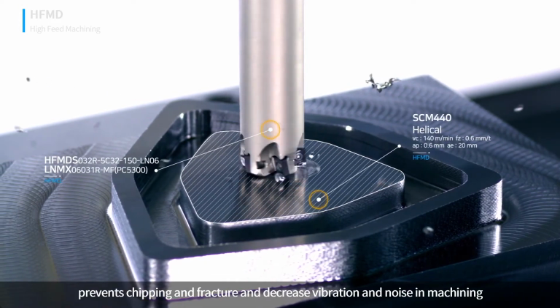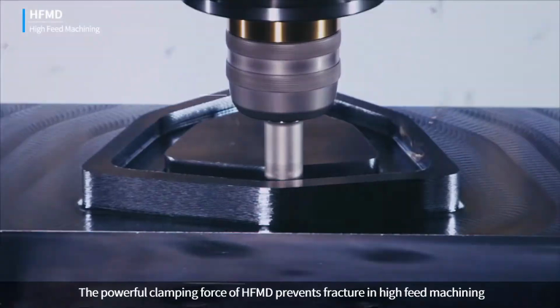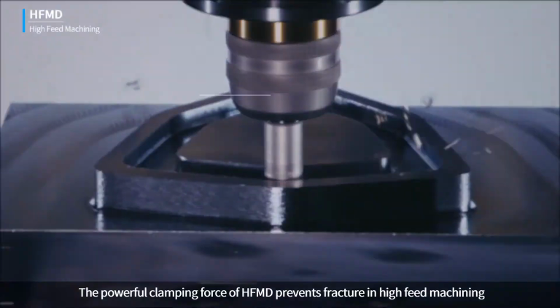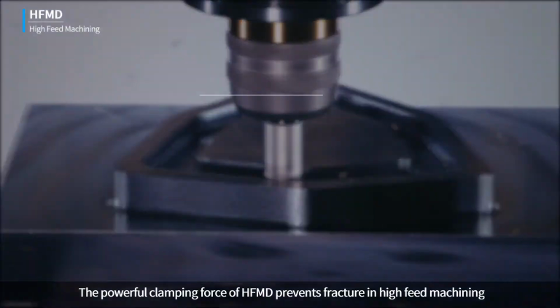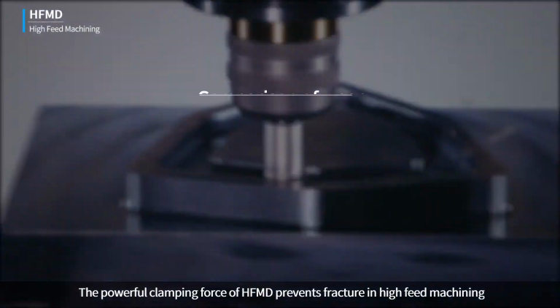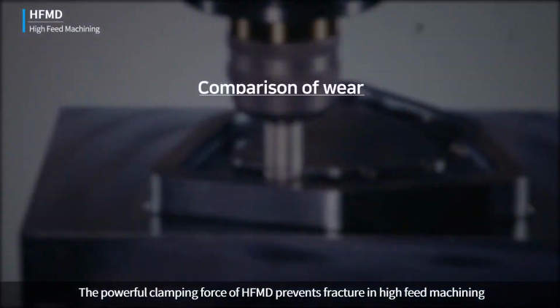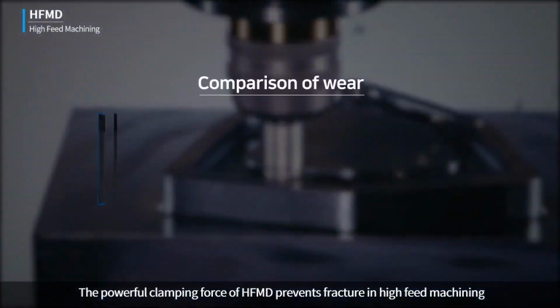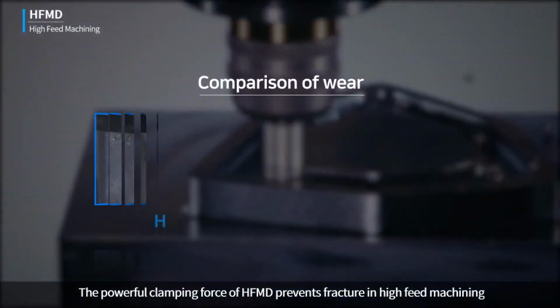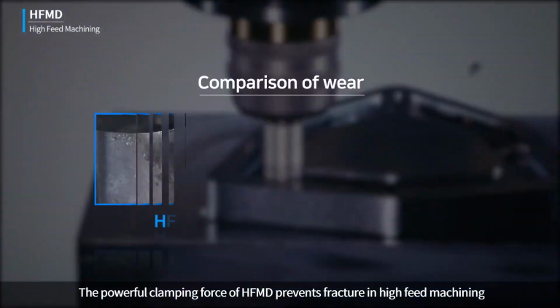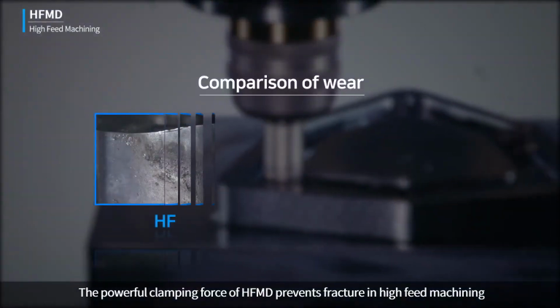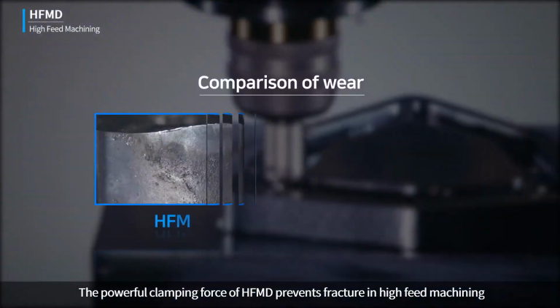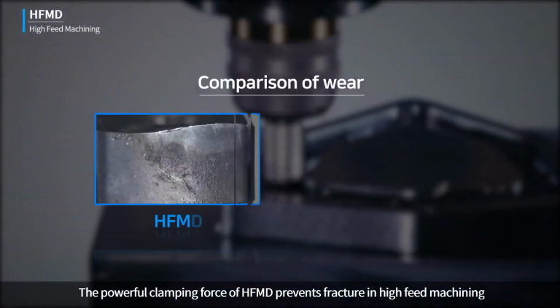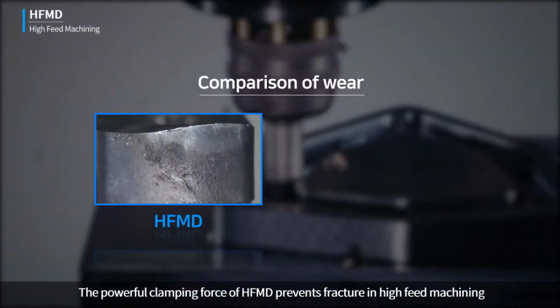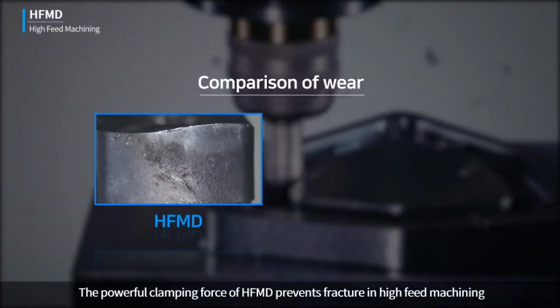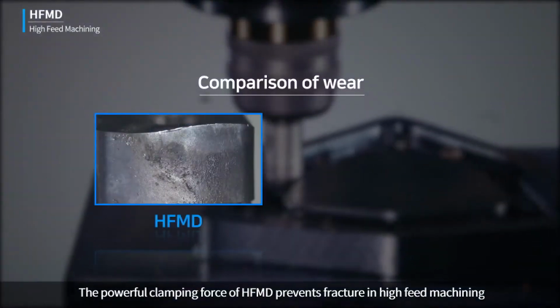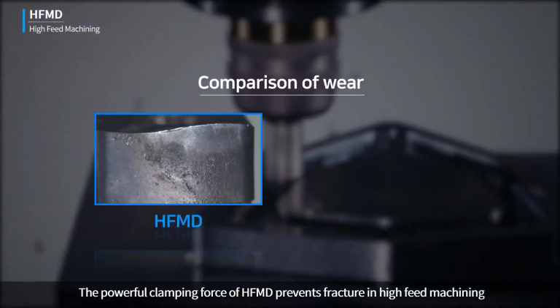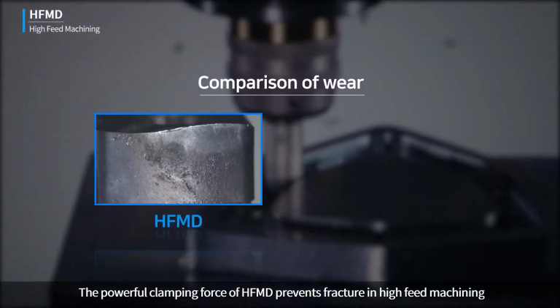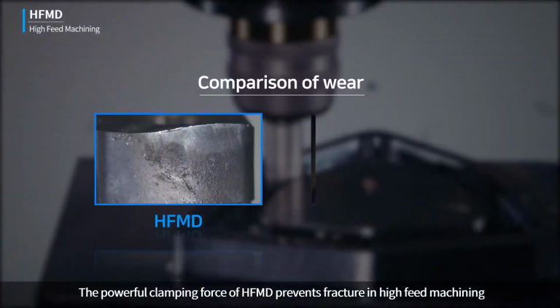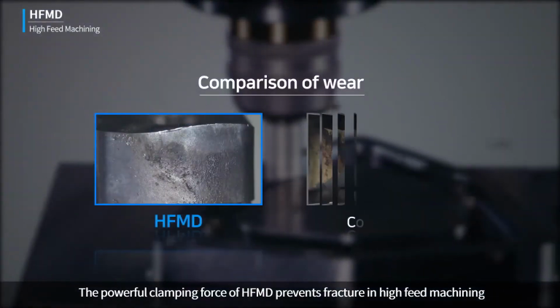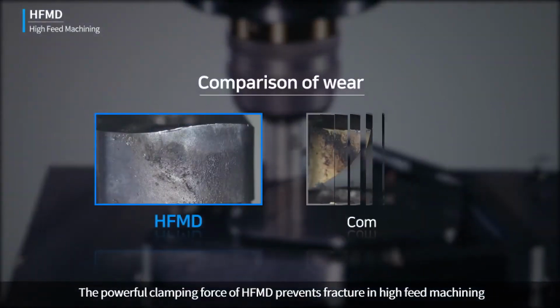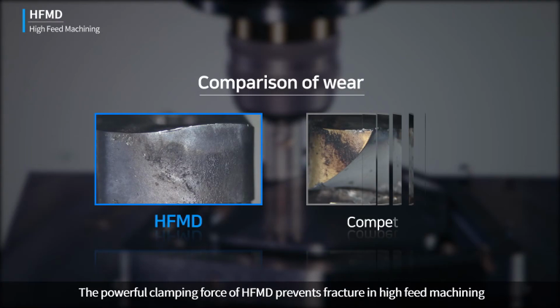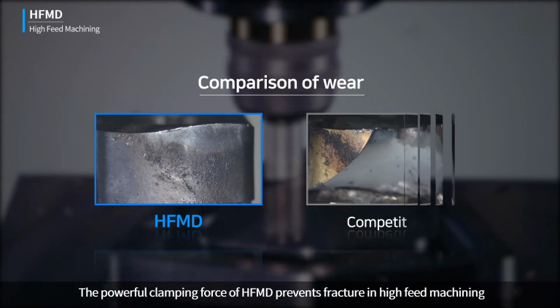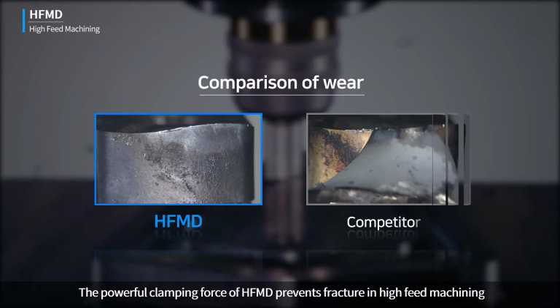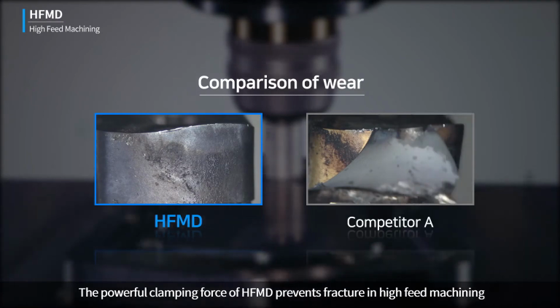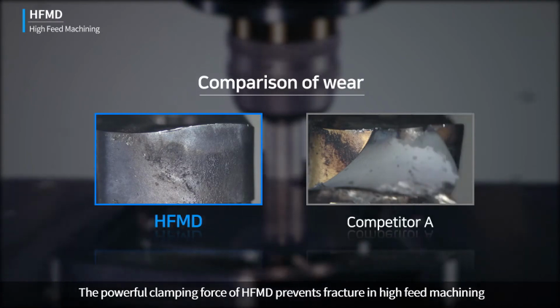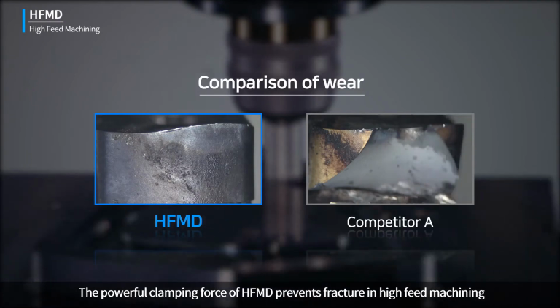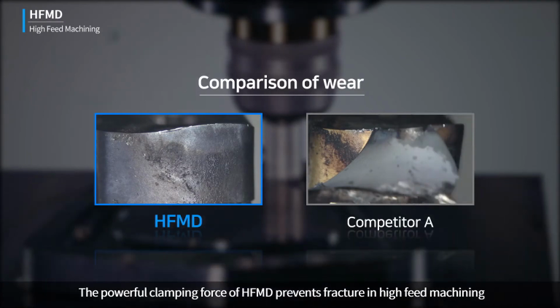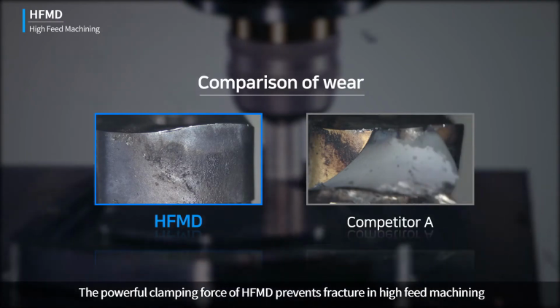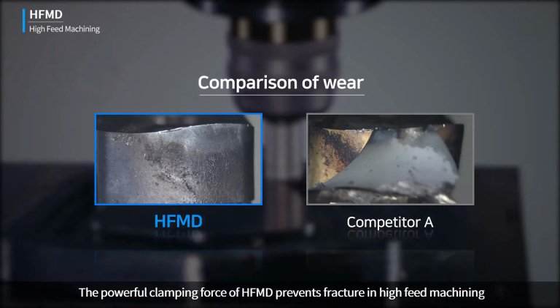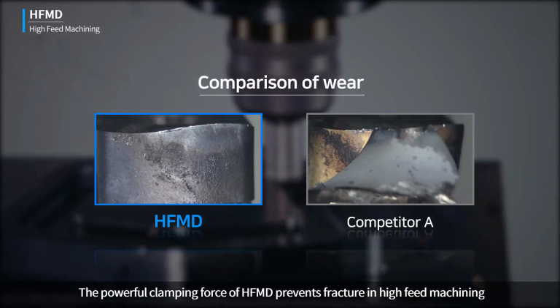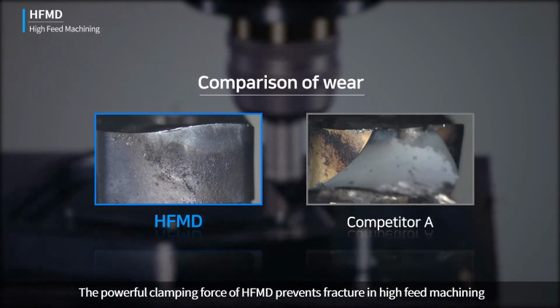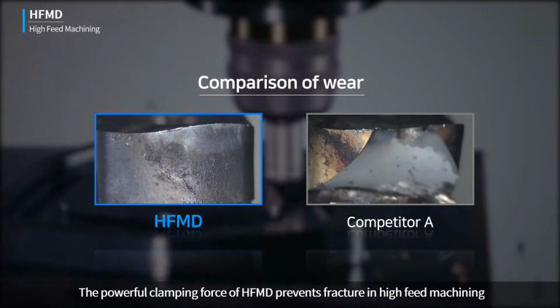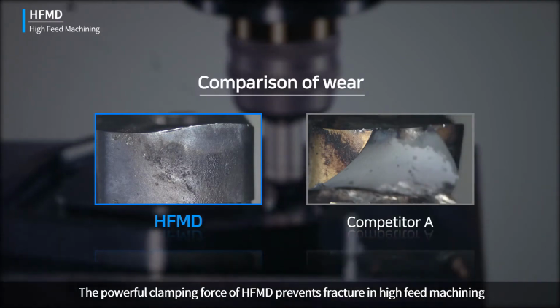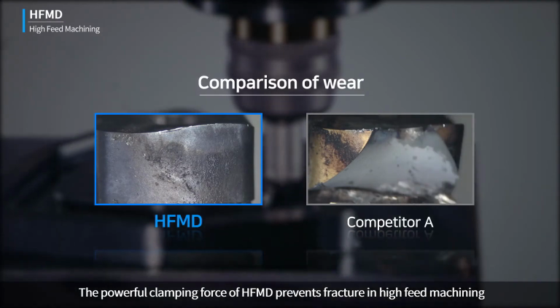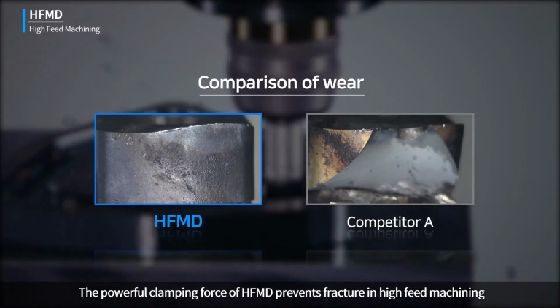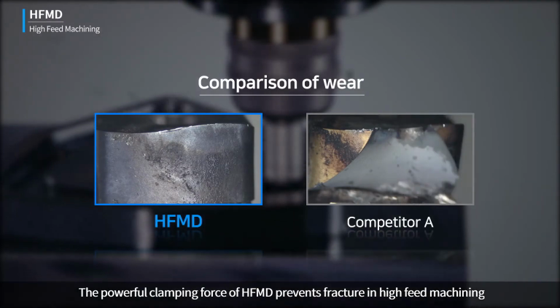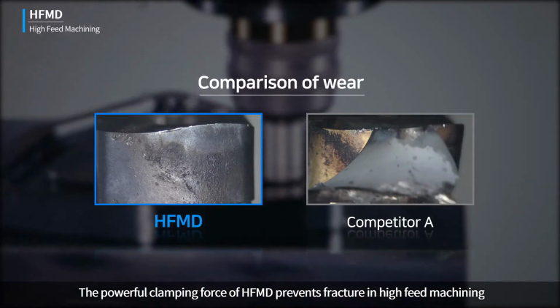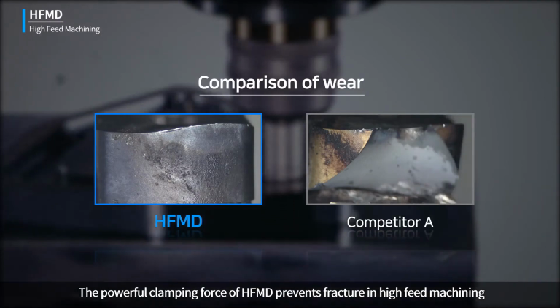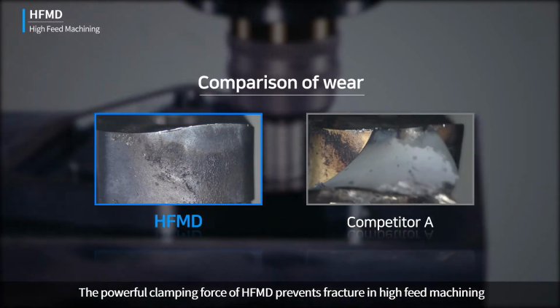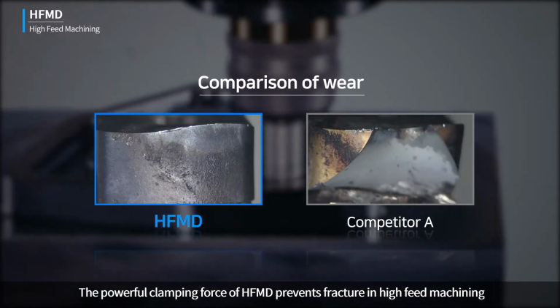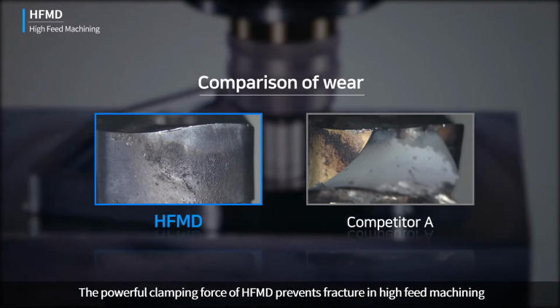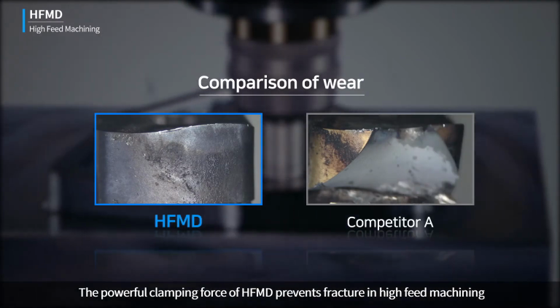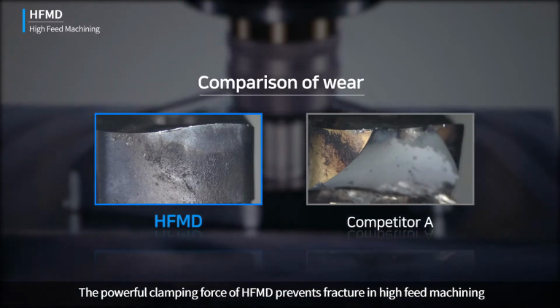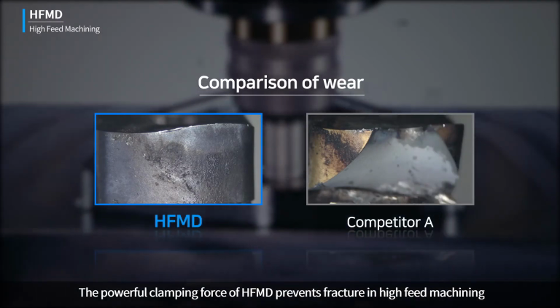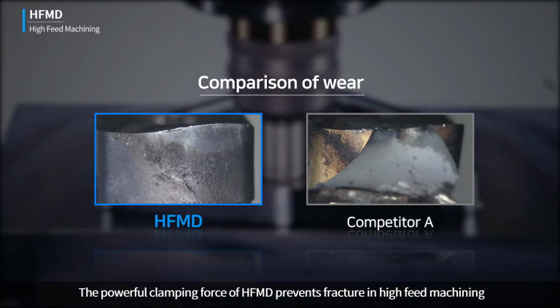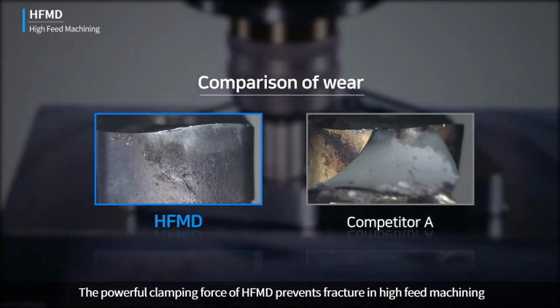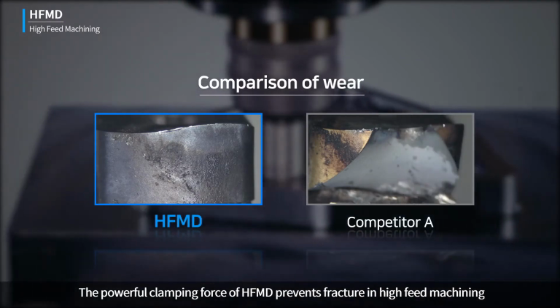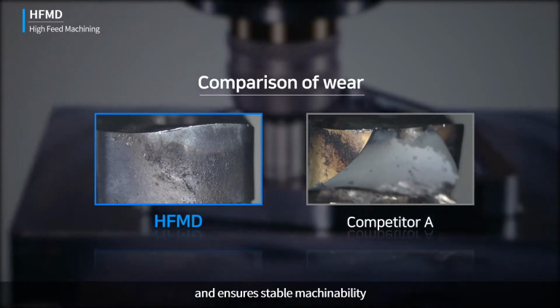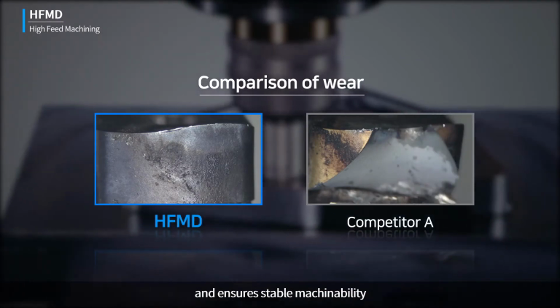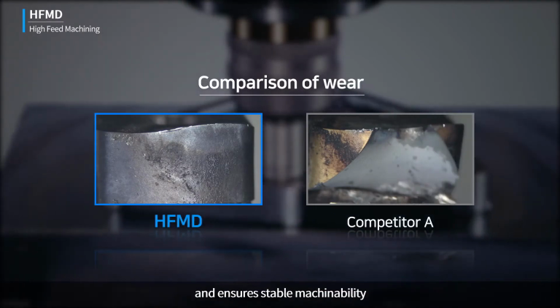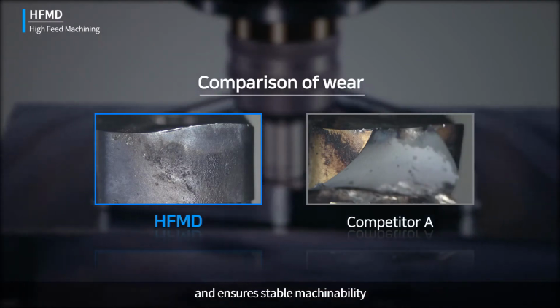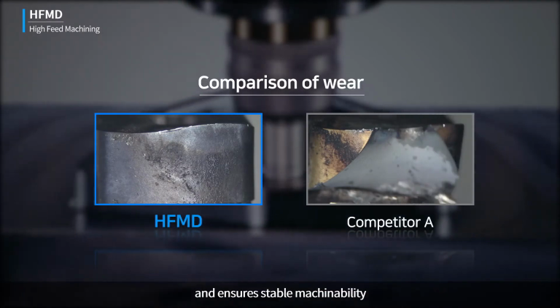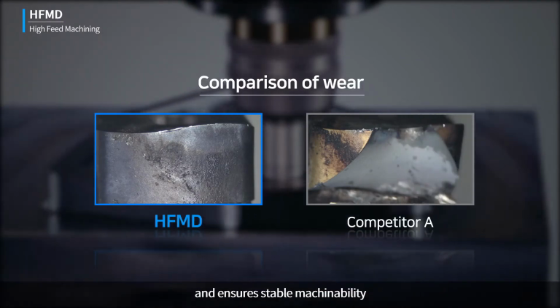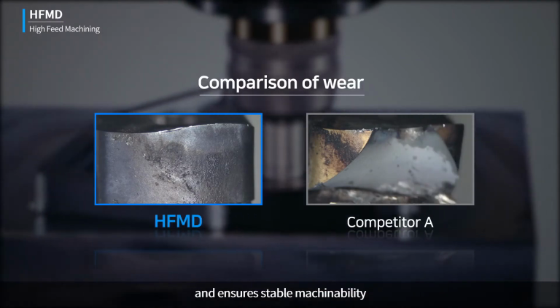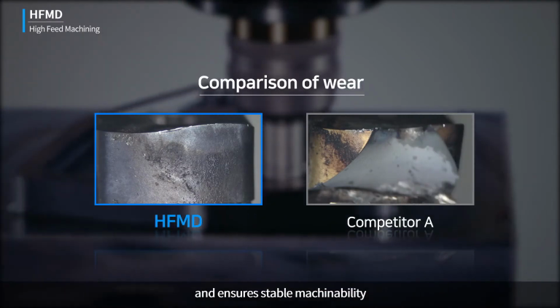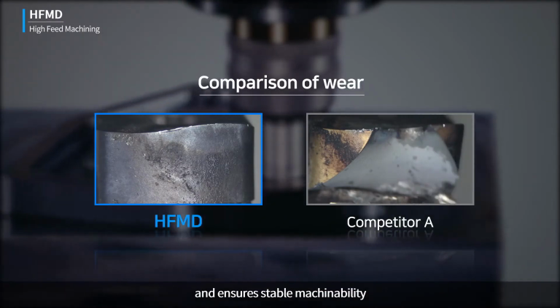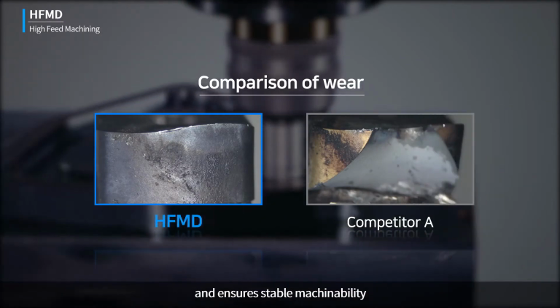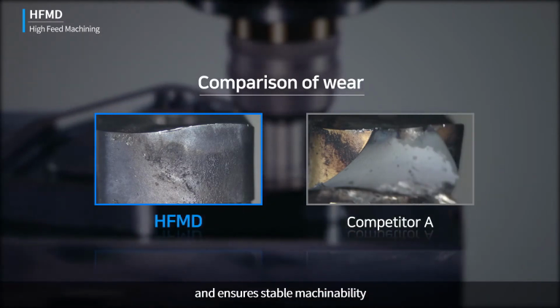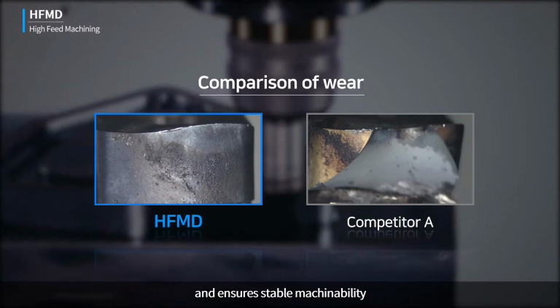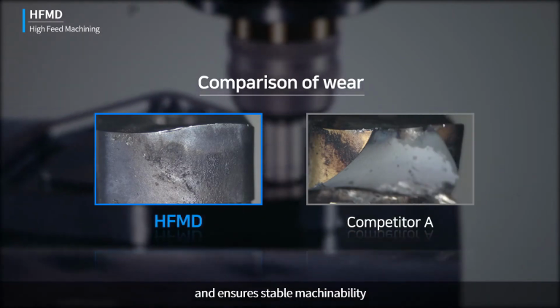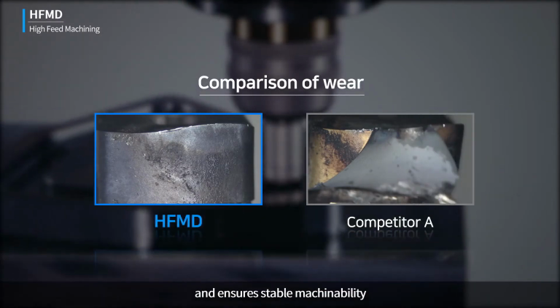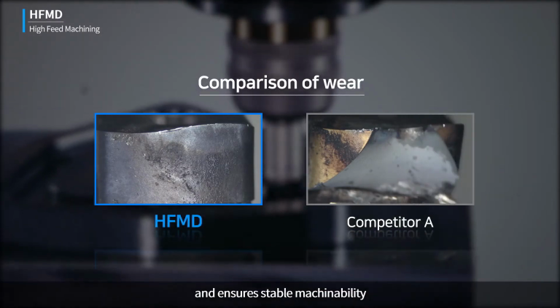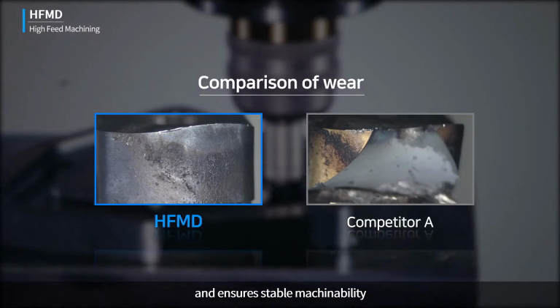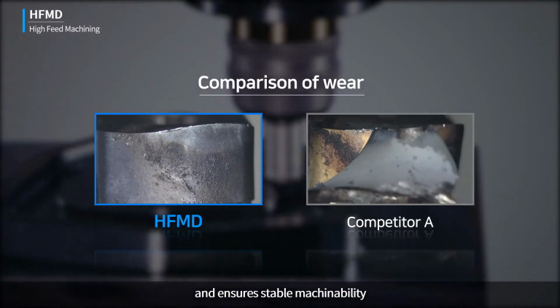The powerful clamping force of HFMD prevents fracture in high-feed machining and ensures stable machinability.